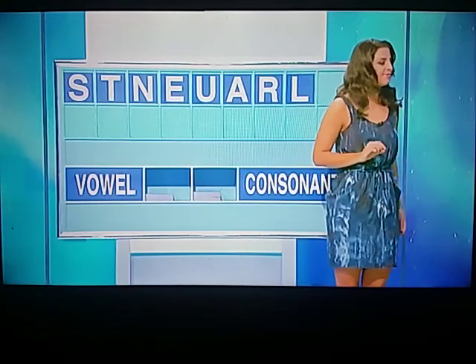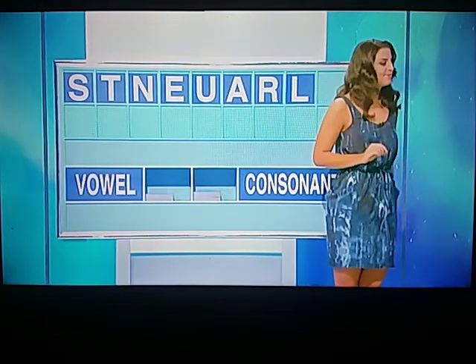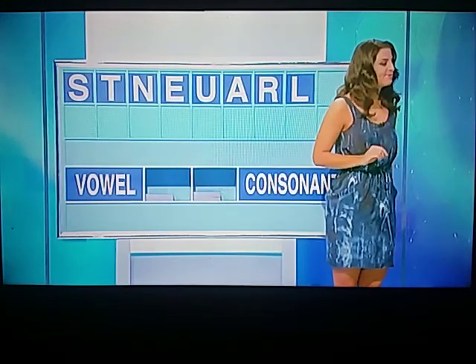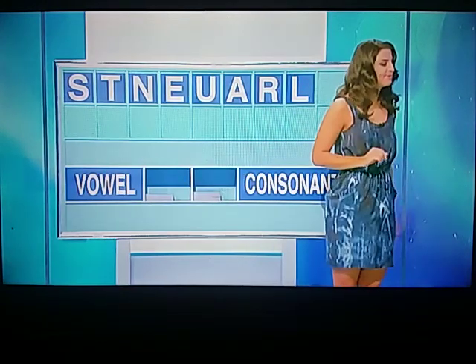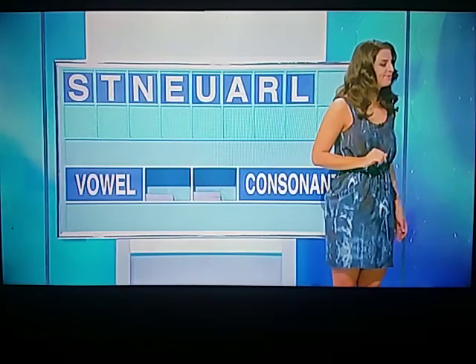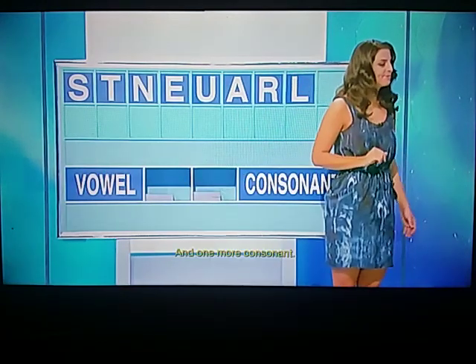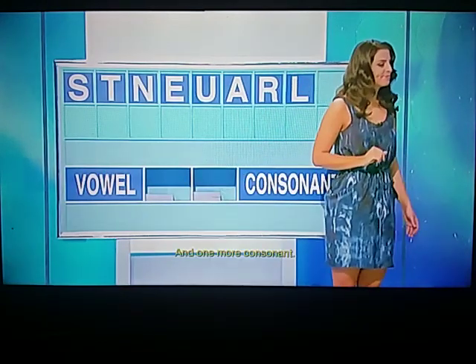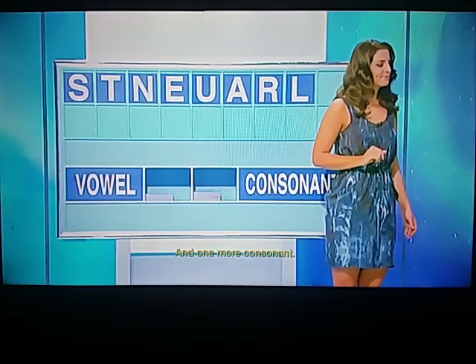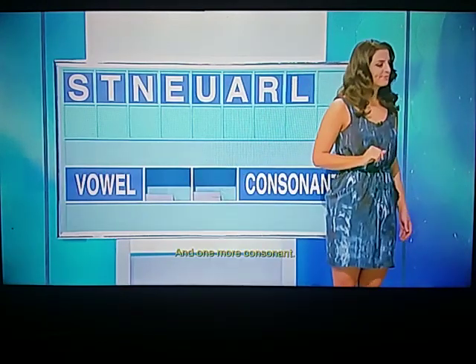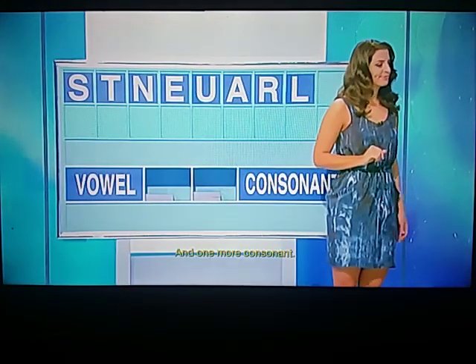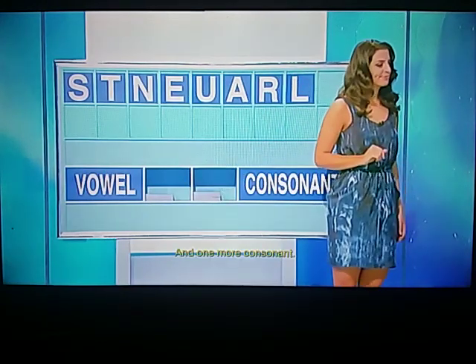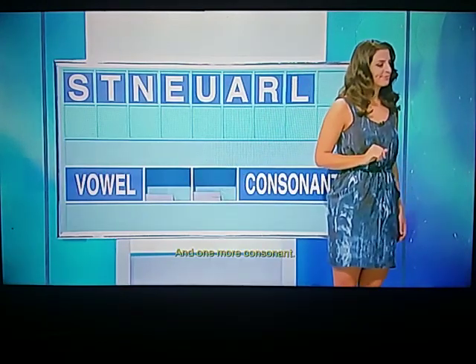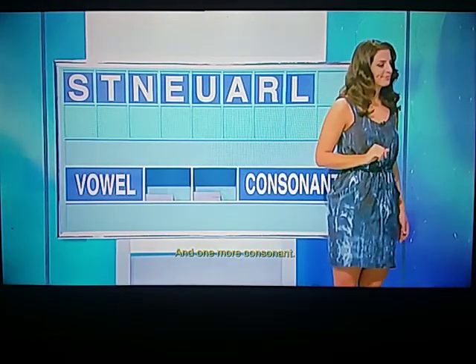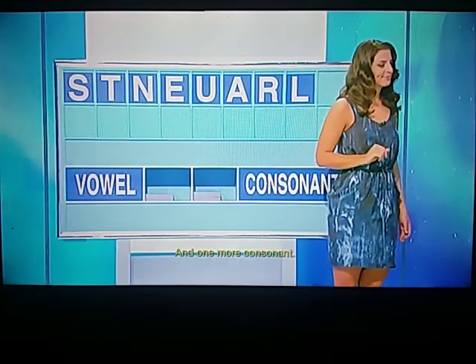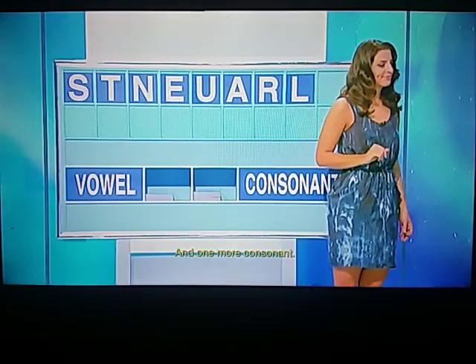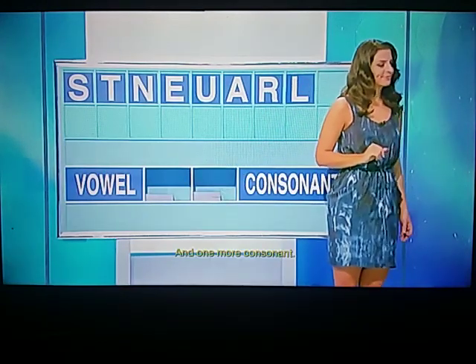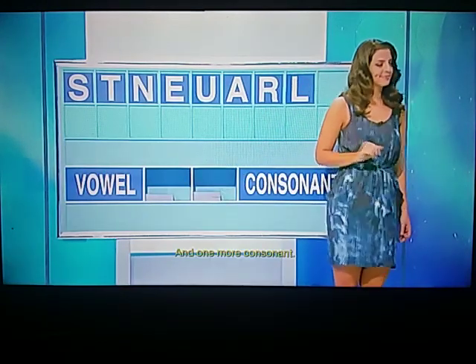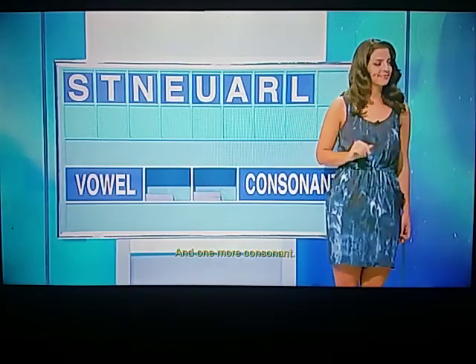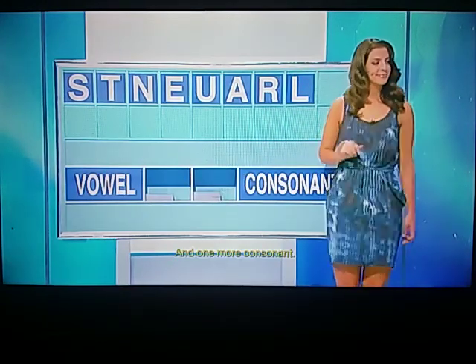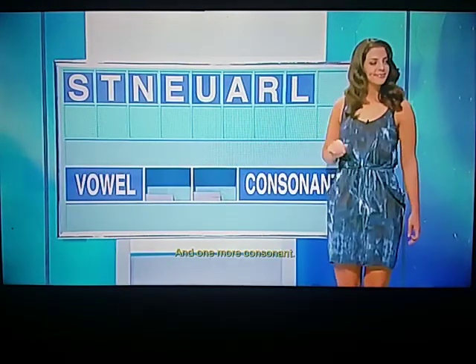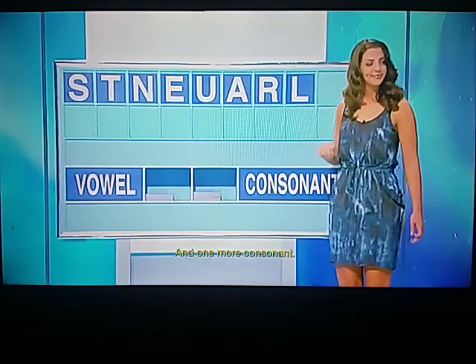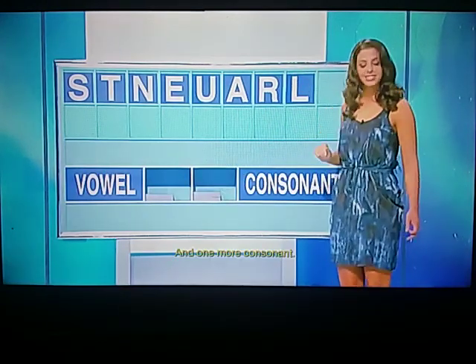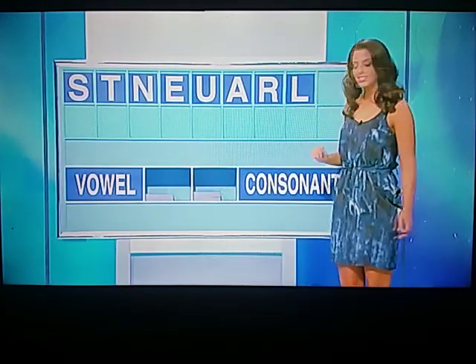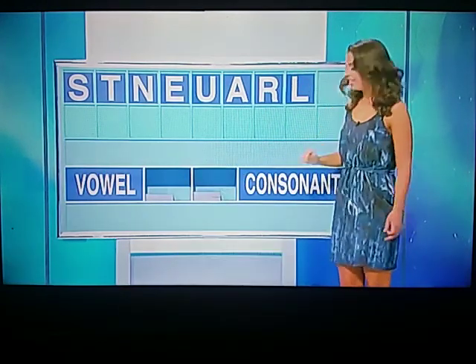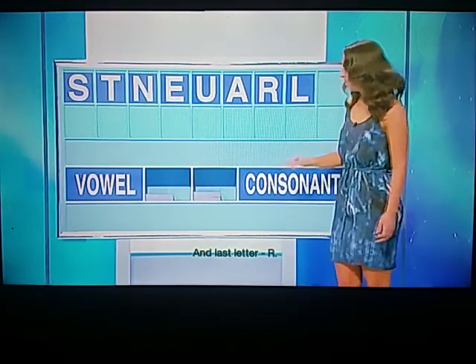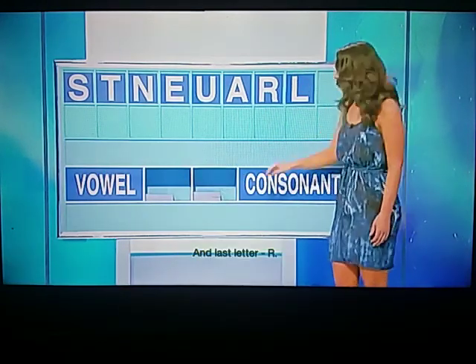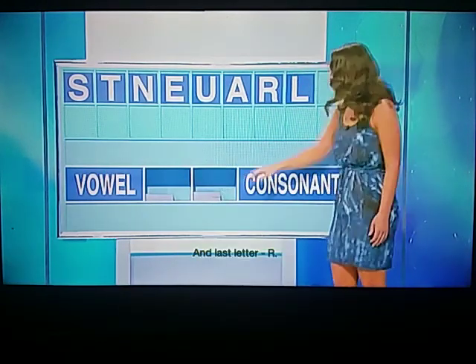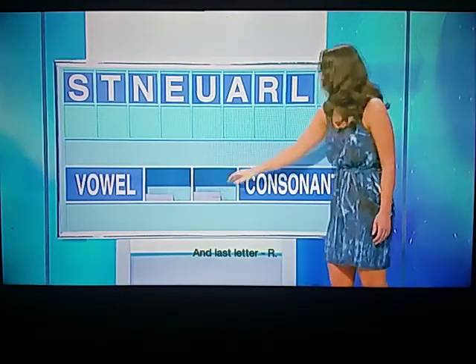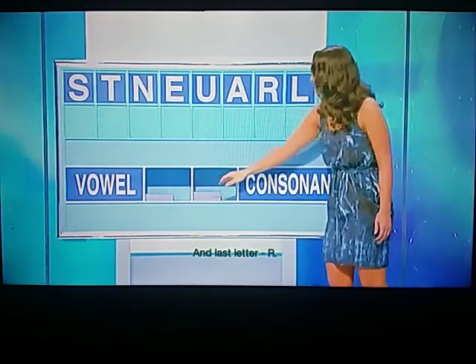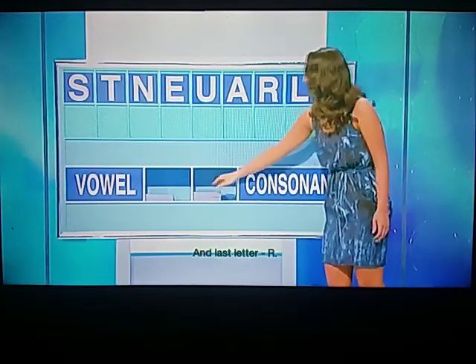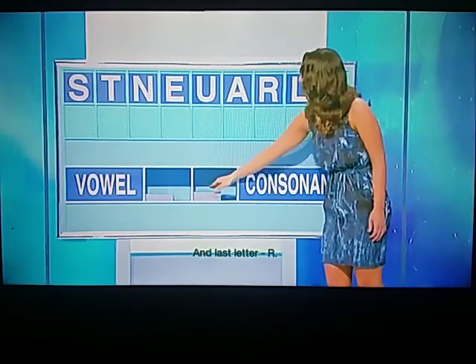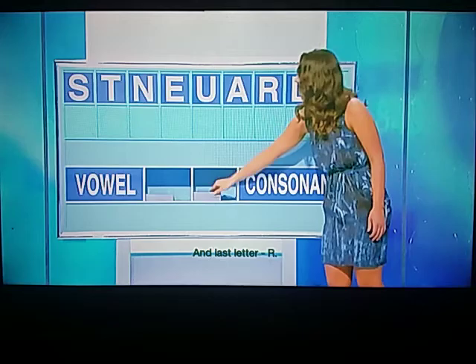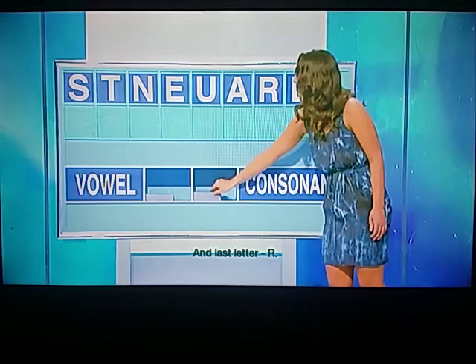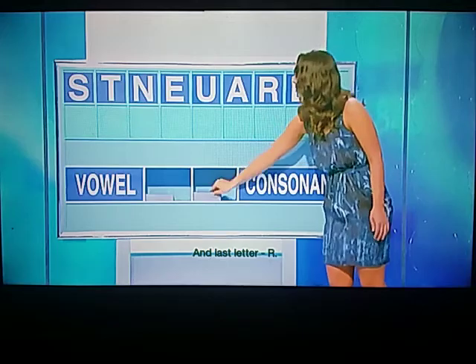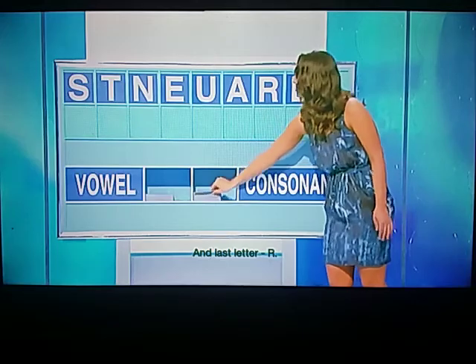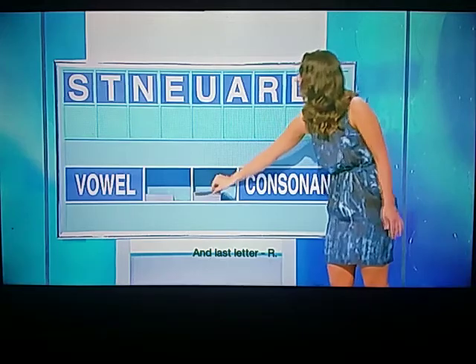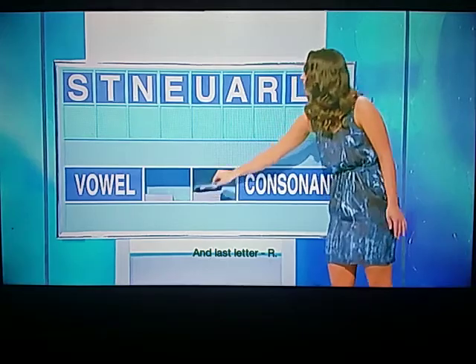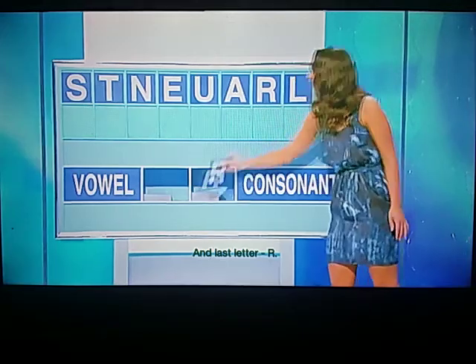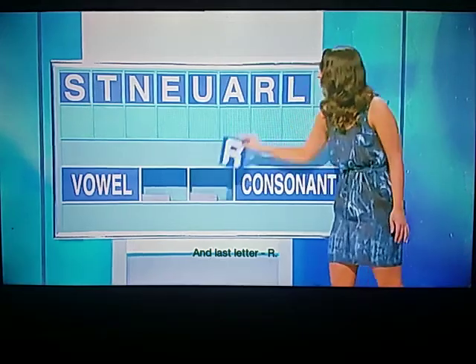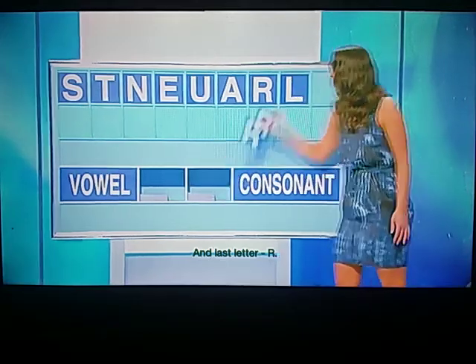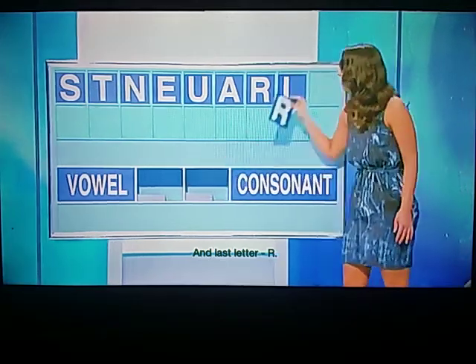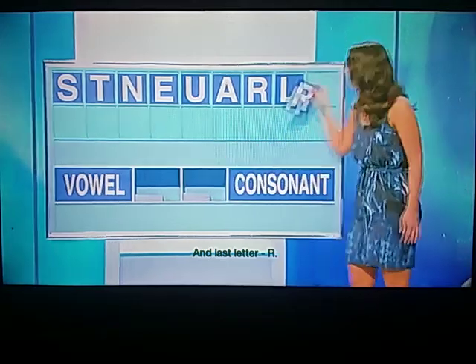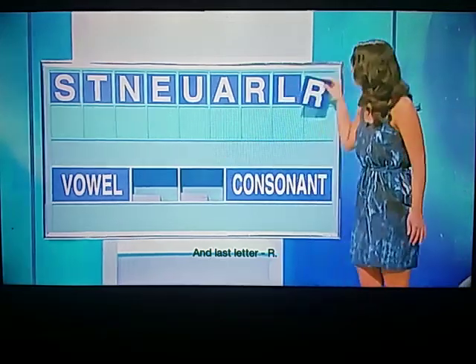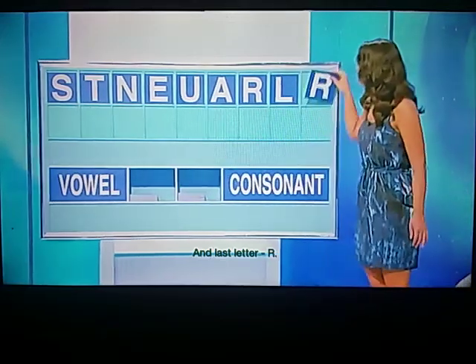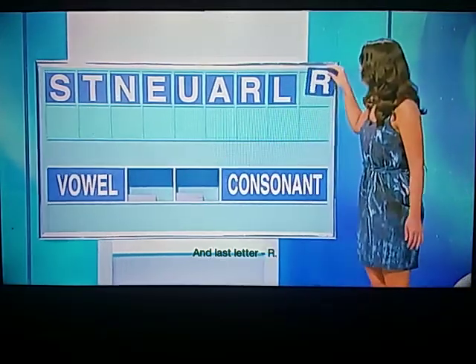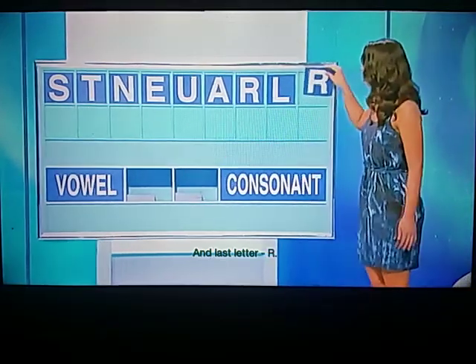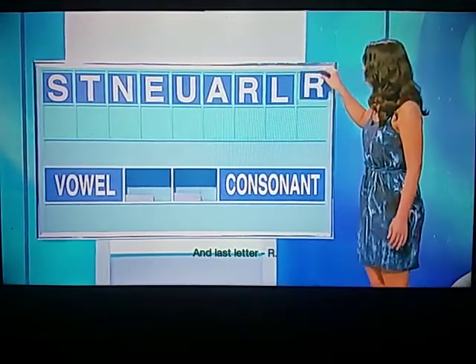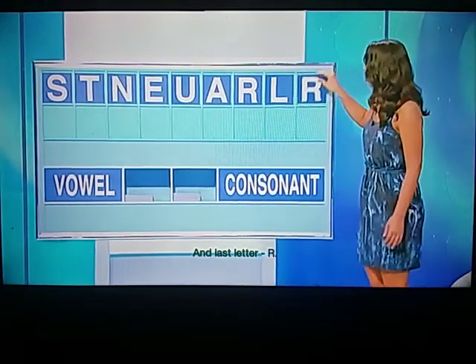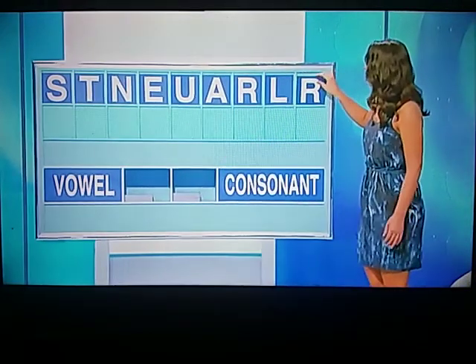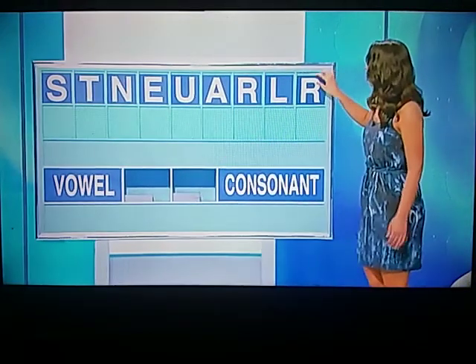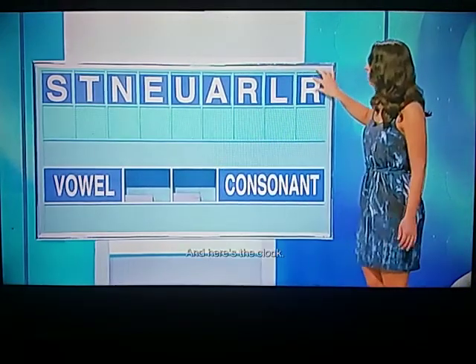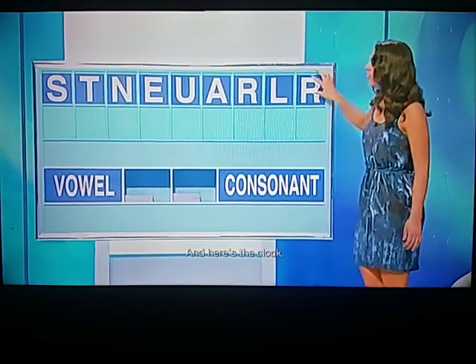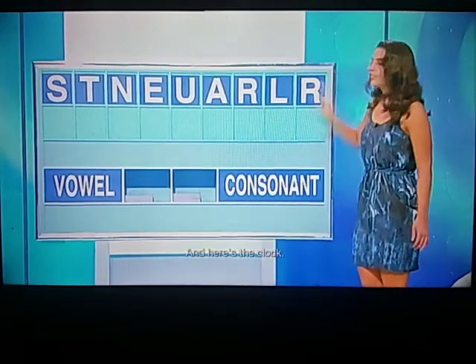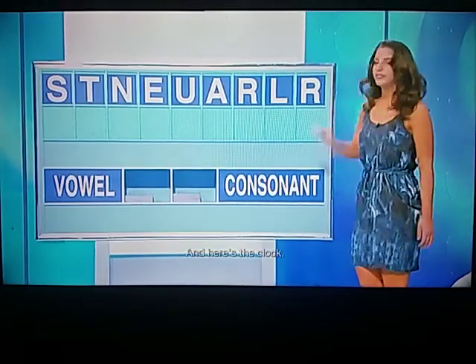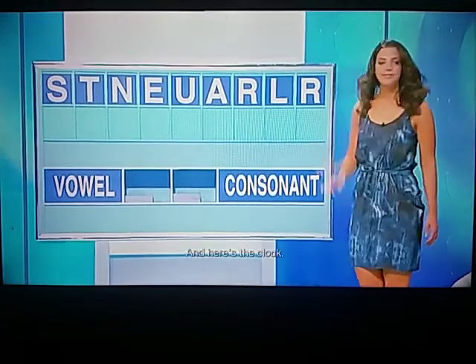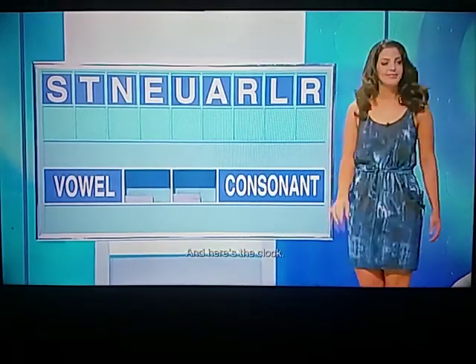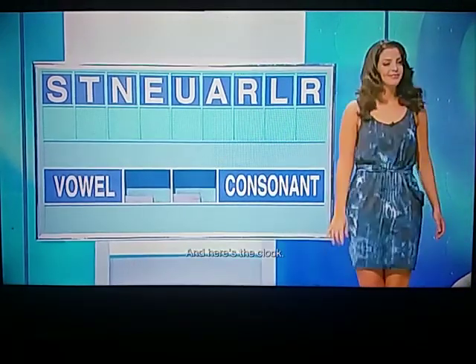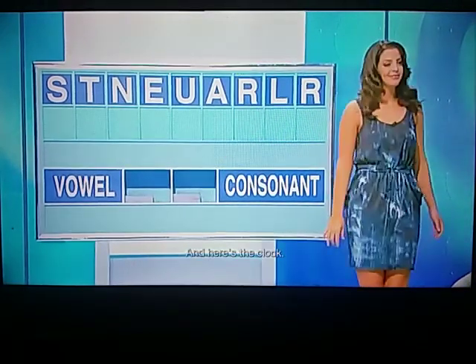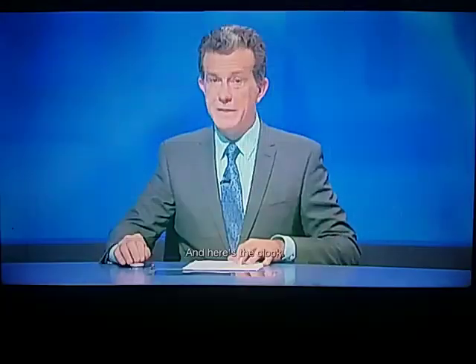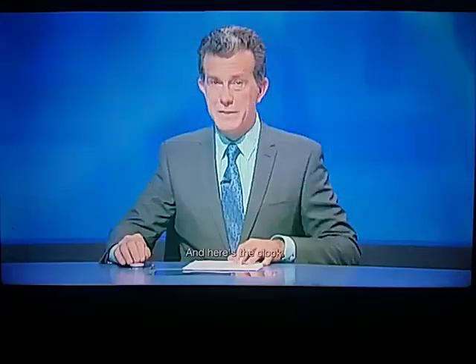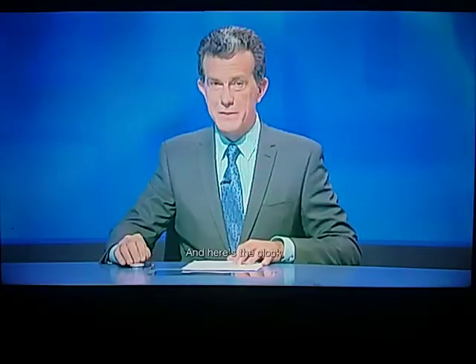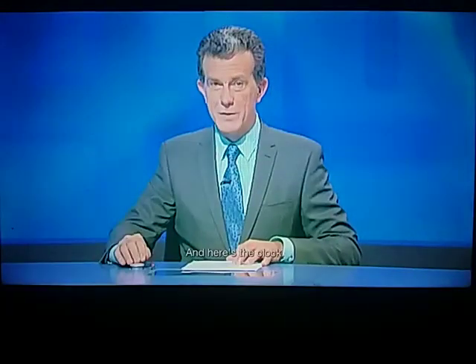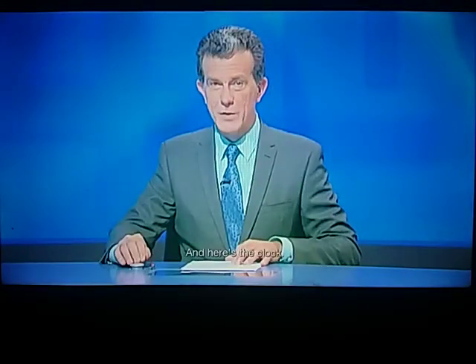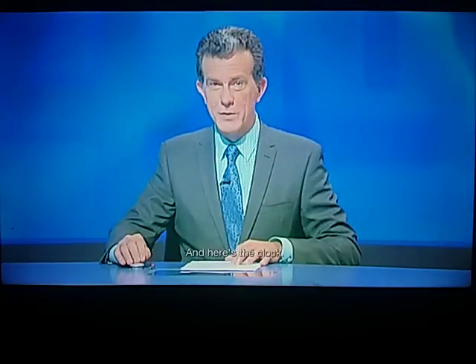And one more consonant. And last letter. R. And here's the clock.